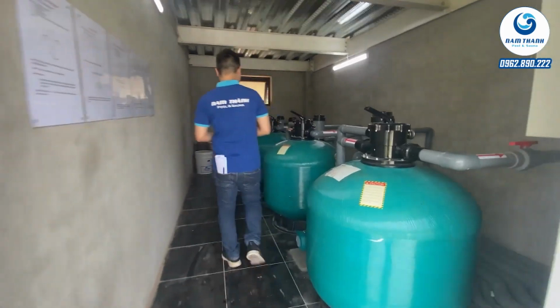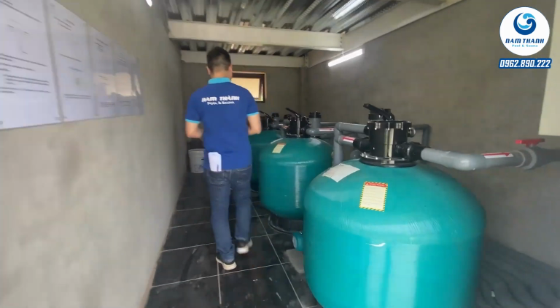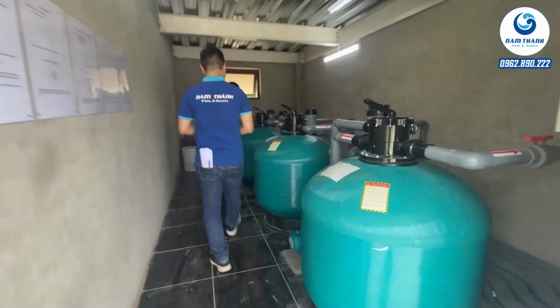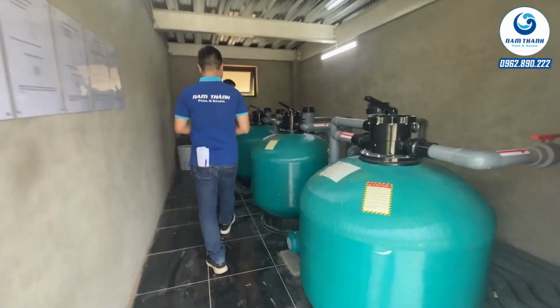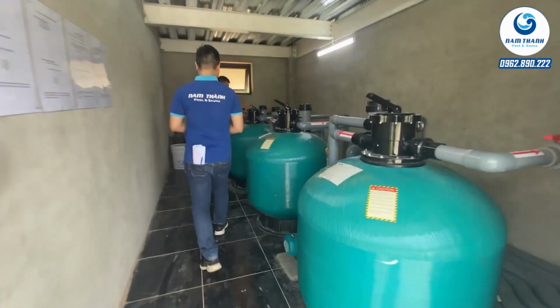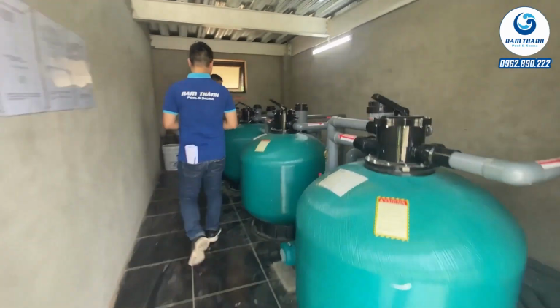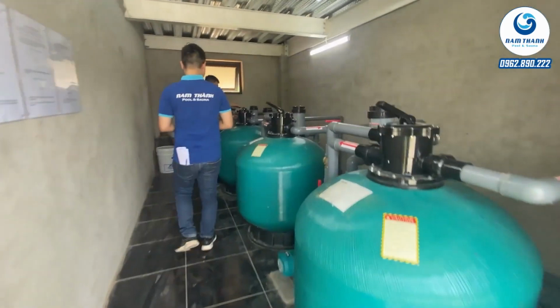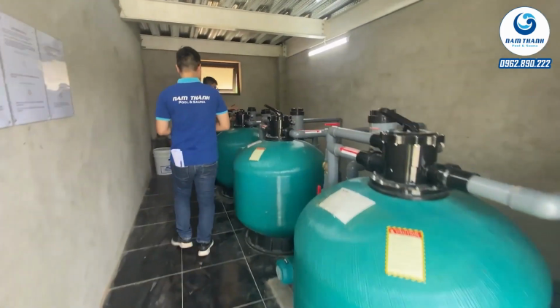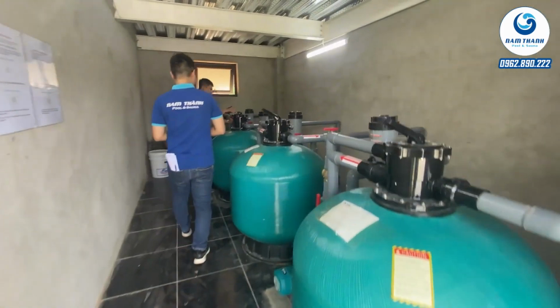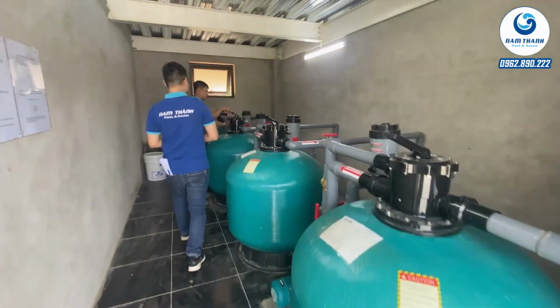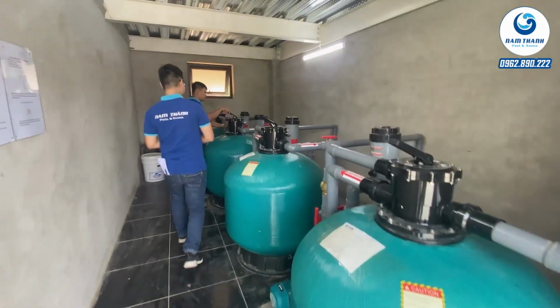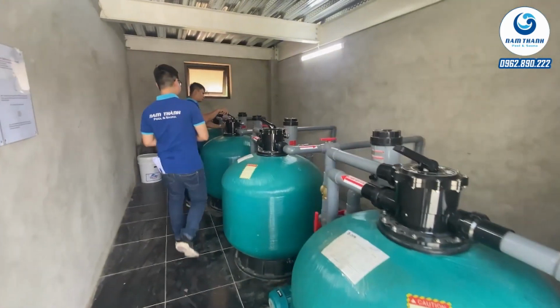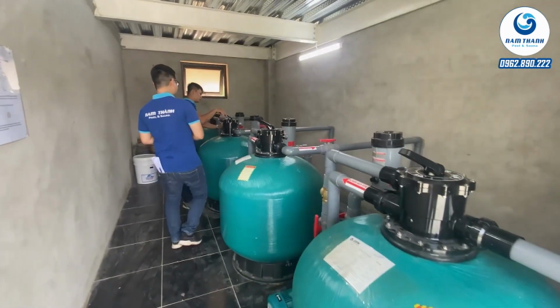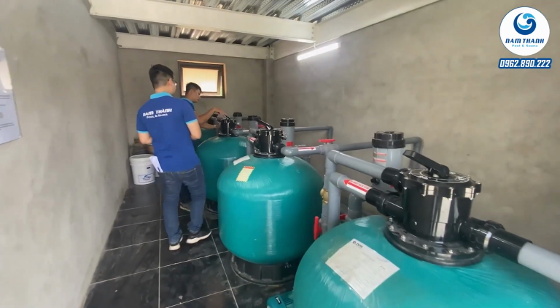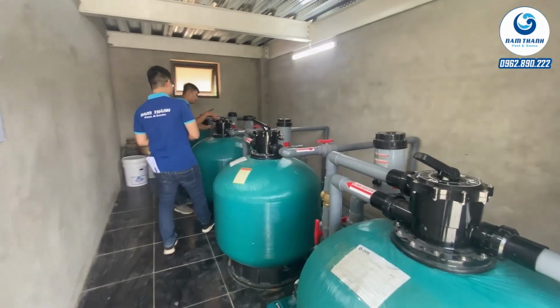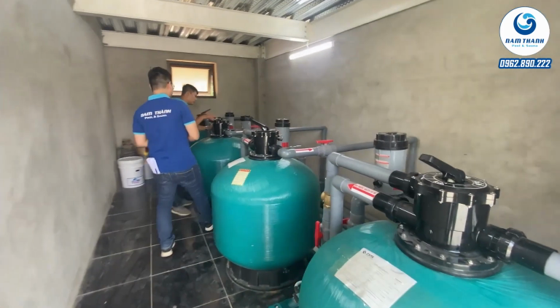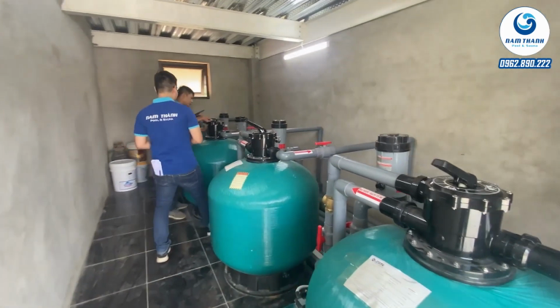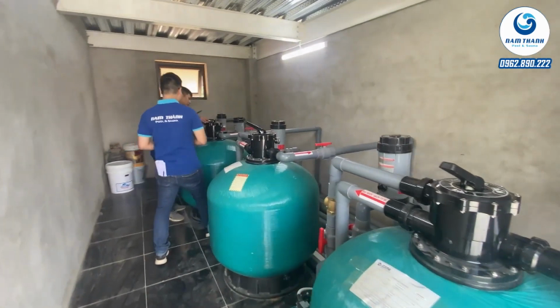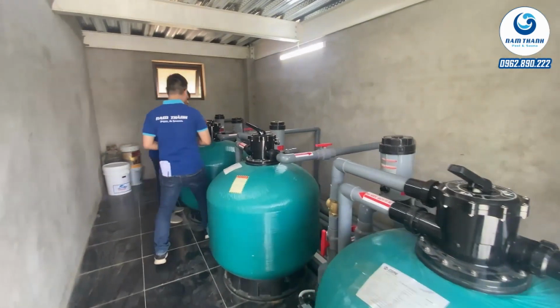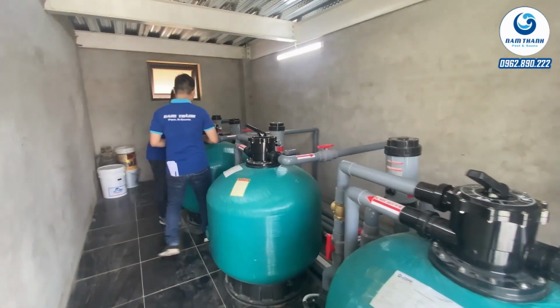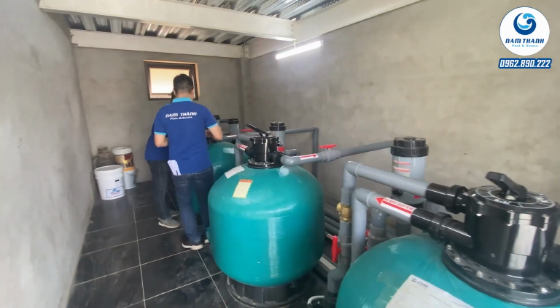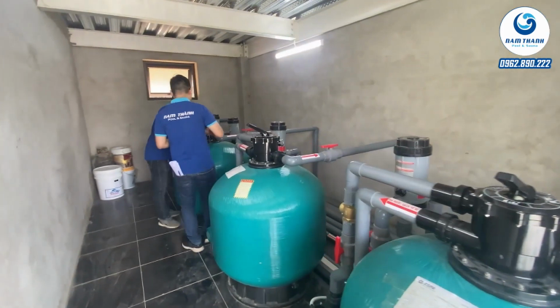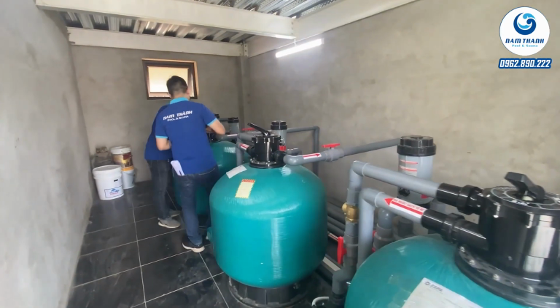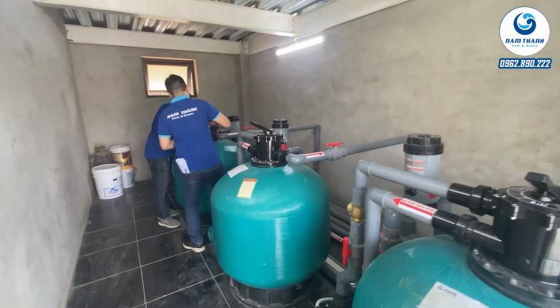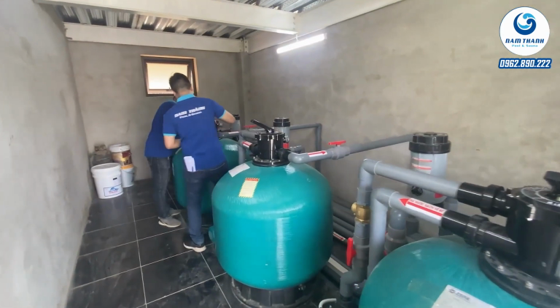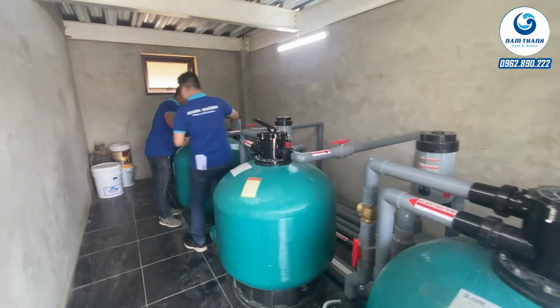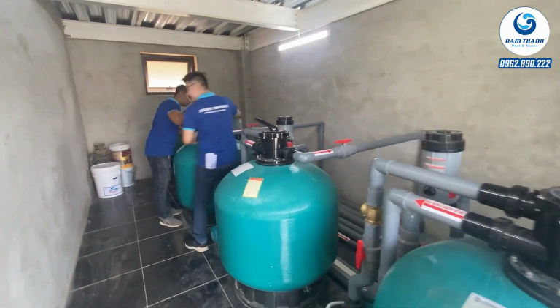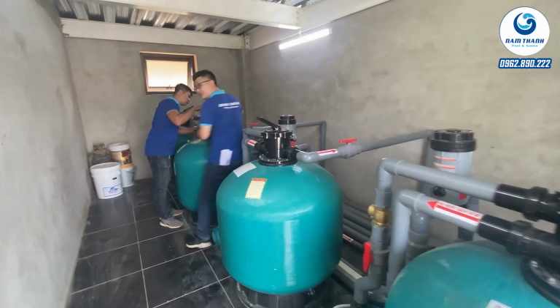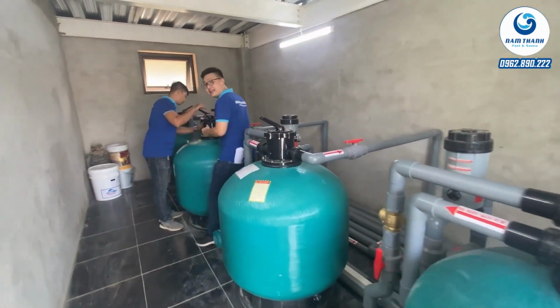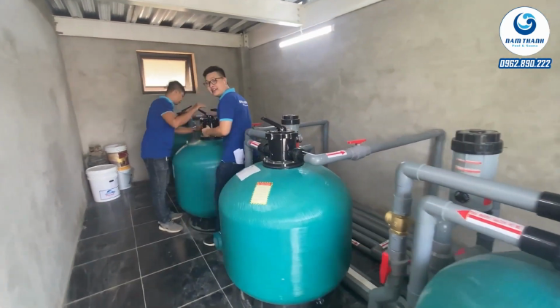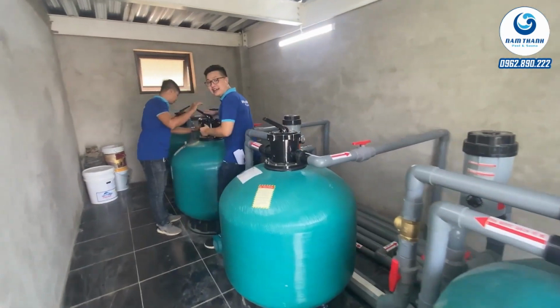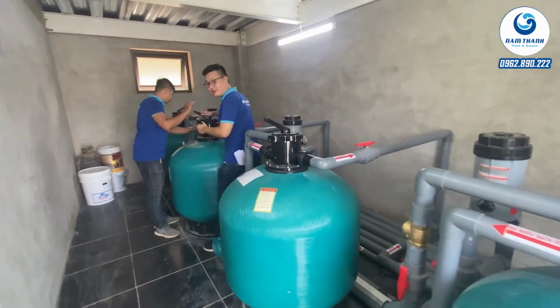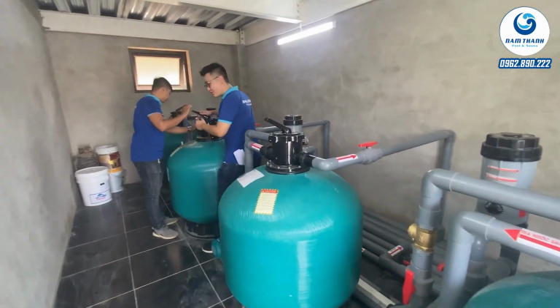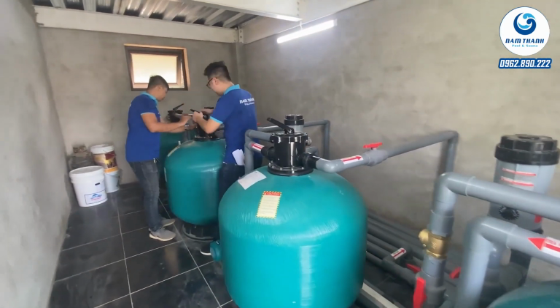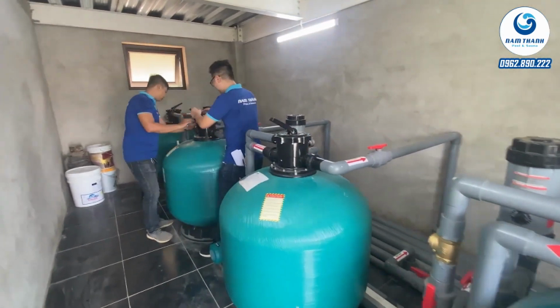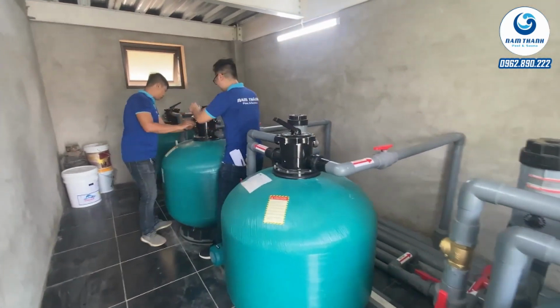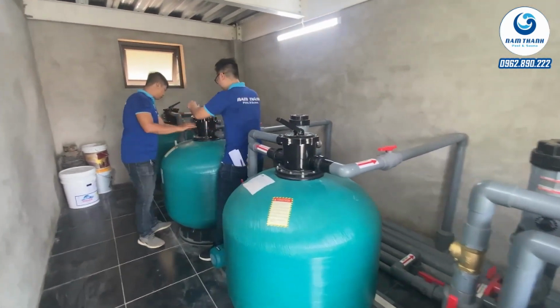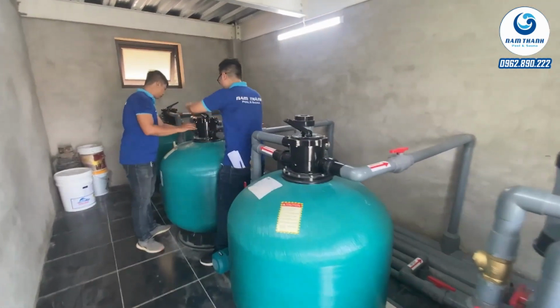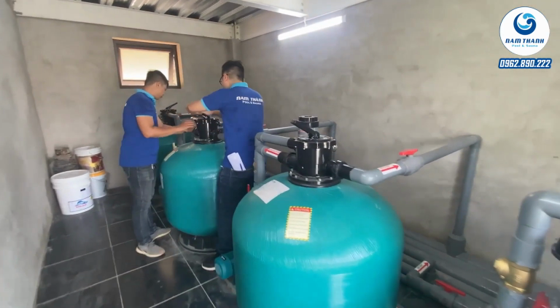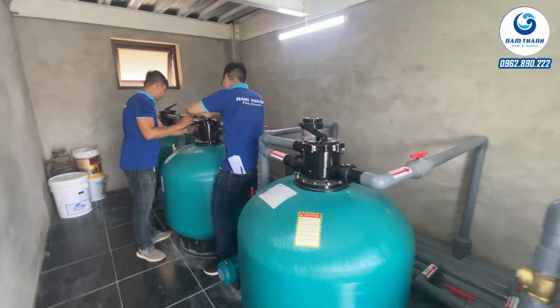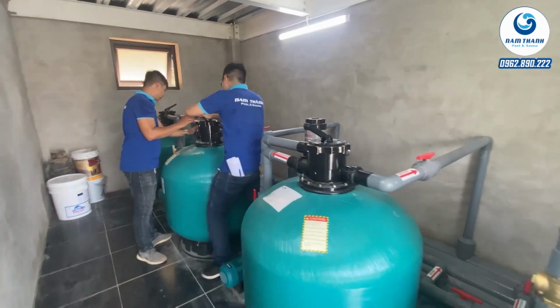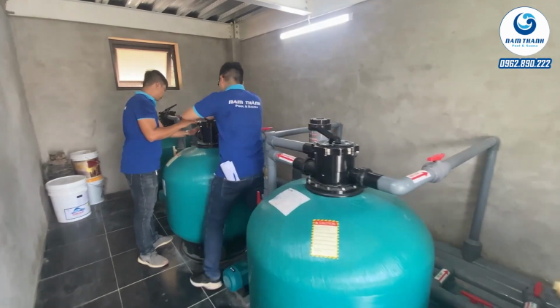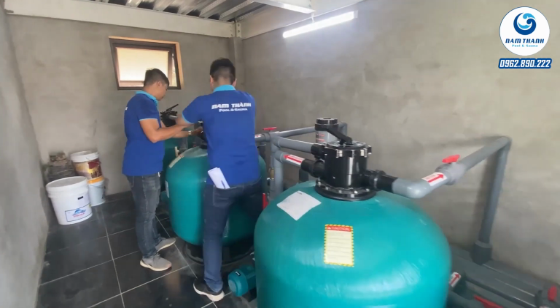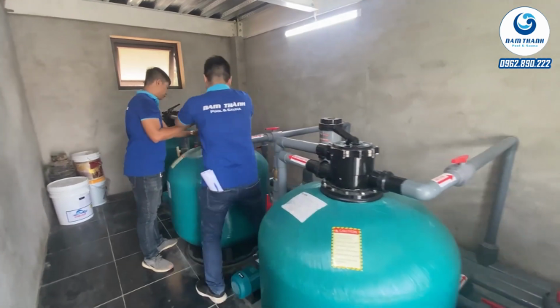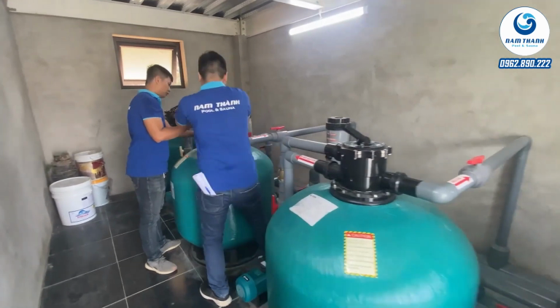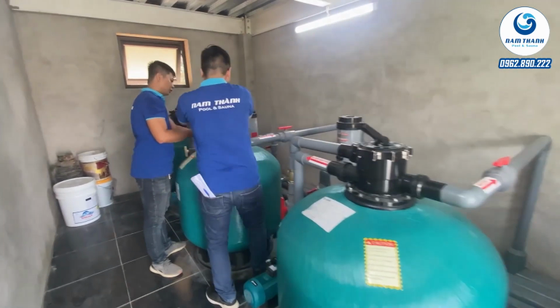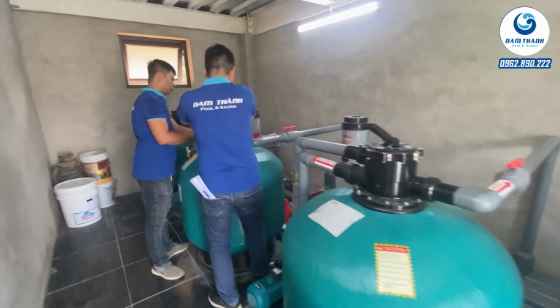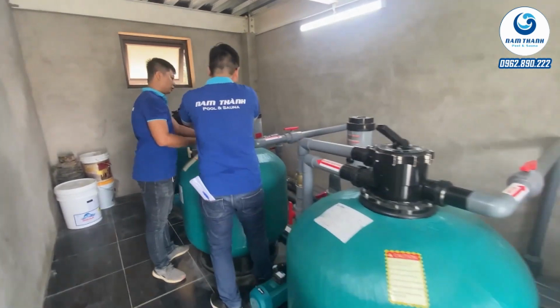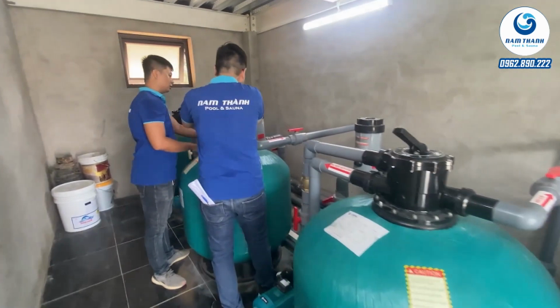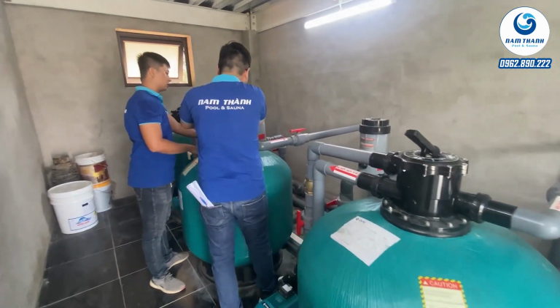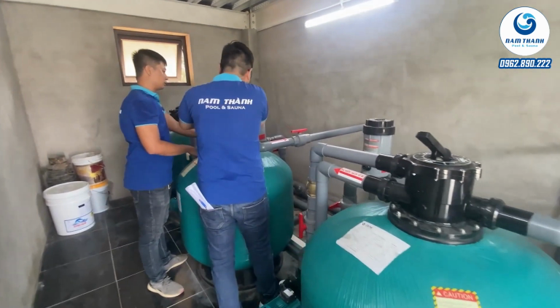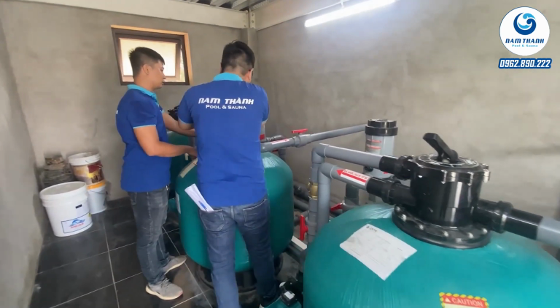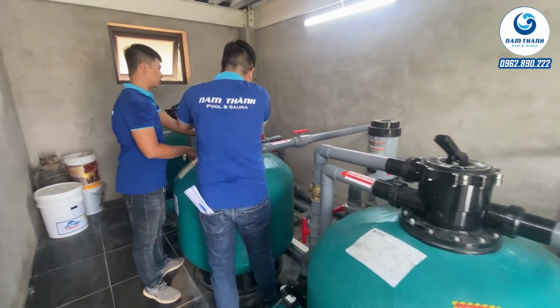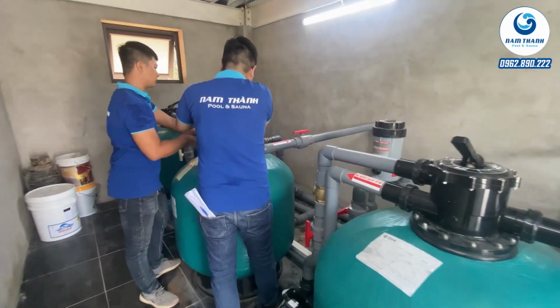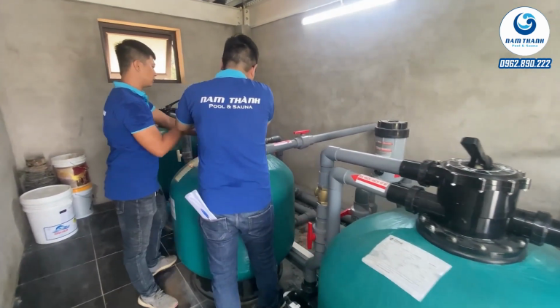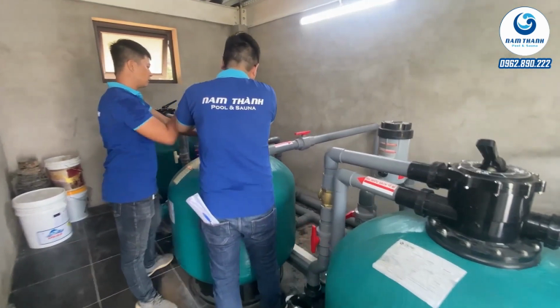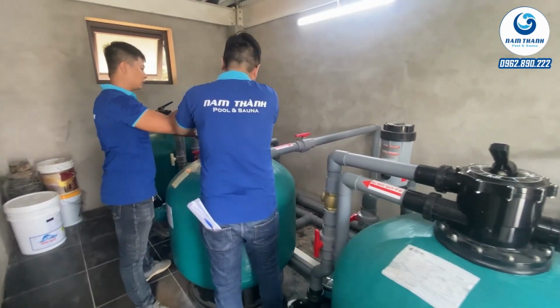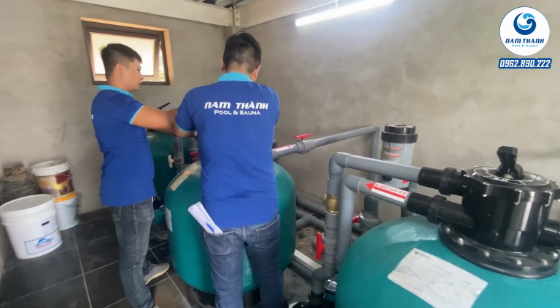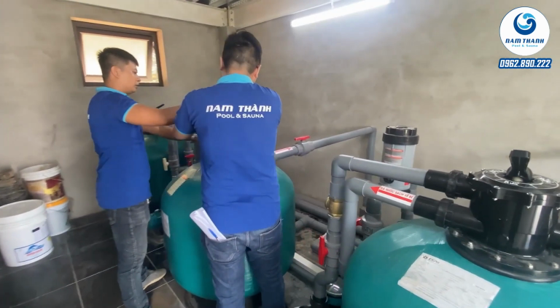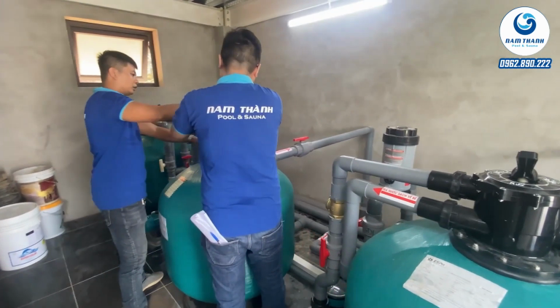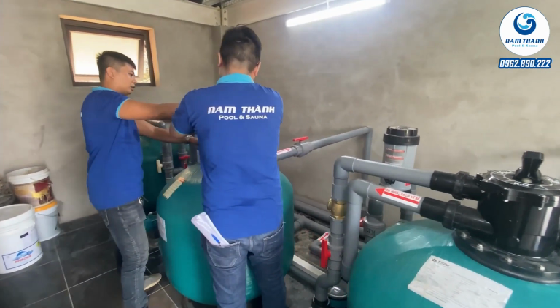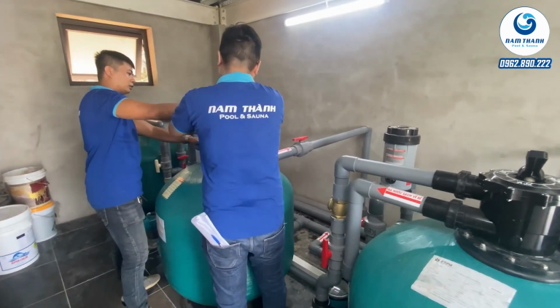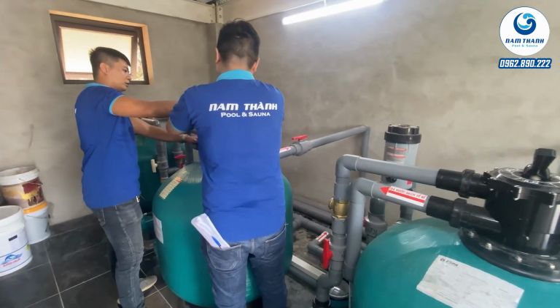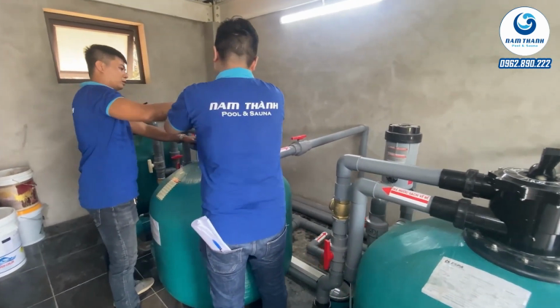Do đây là một bể bơi có thể tích tương đối lớn, nên sử dụng 4 bộ bơm lọc công suất lớn để đảm bảo khả năng vận hành tốt nhất cho bể bơi.